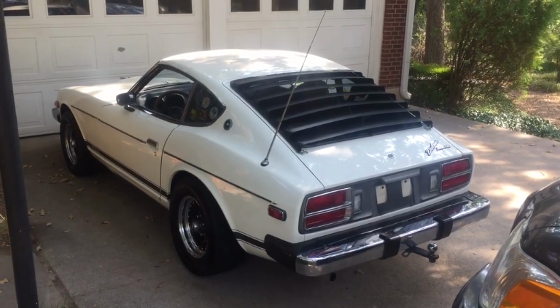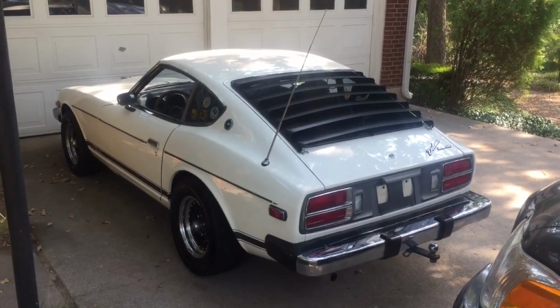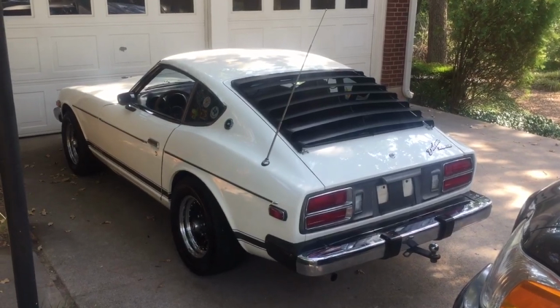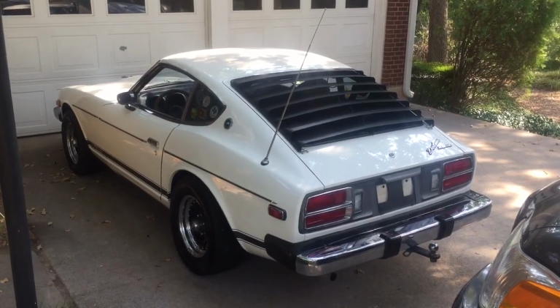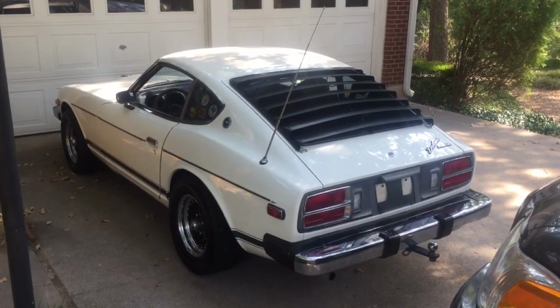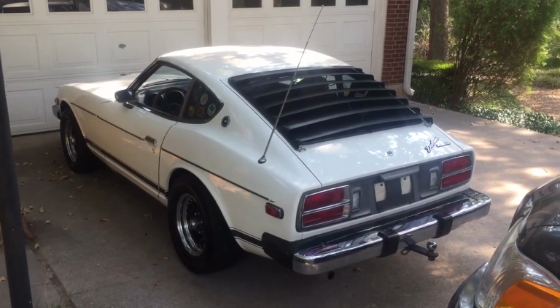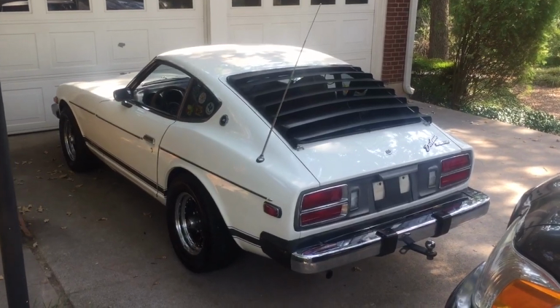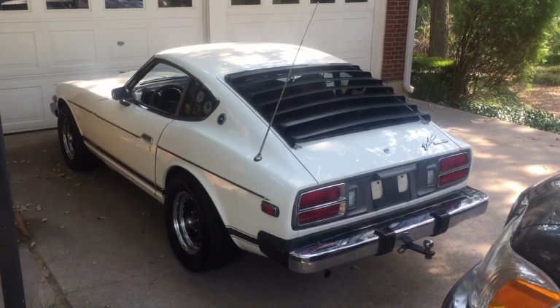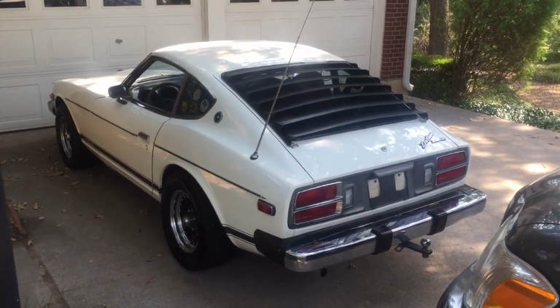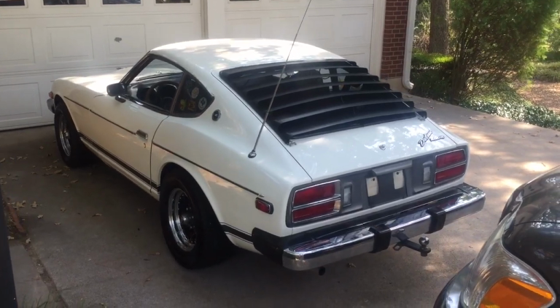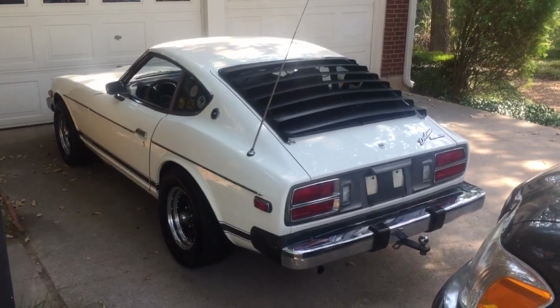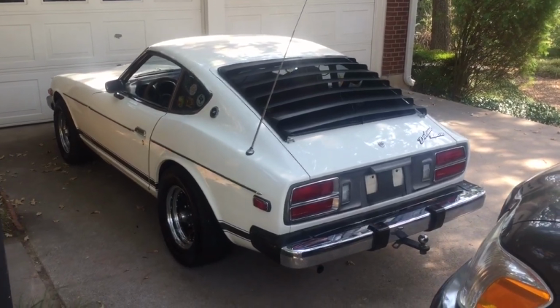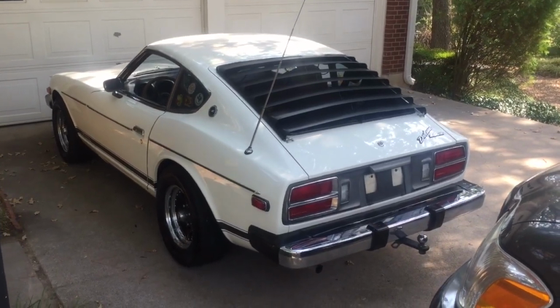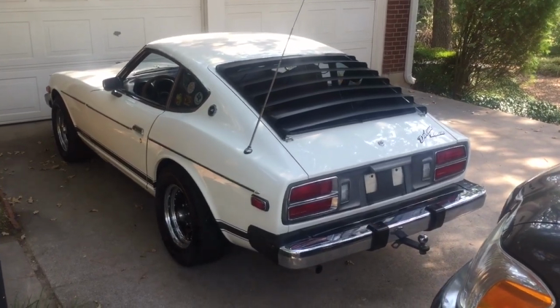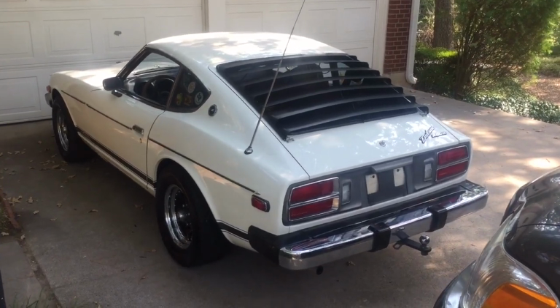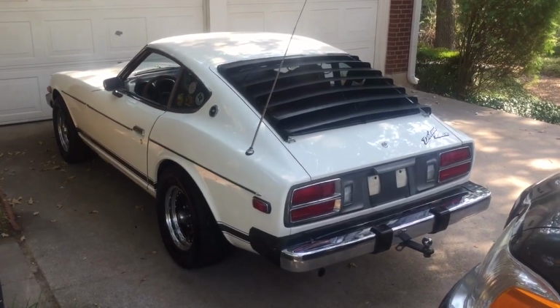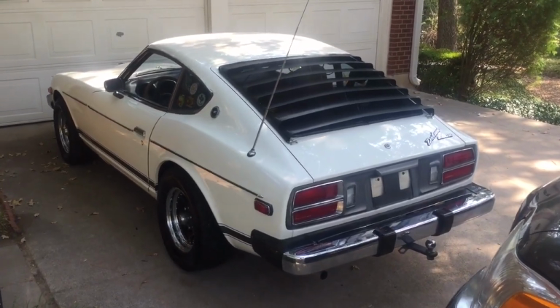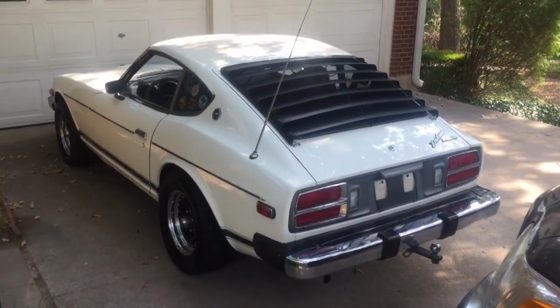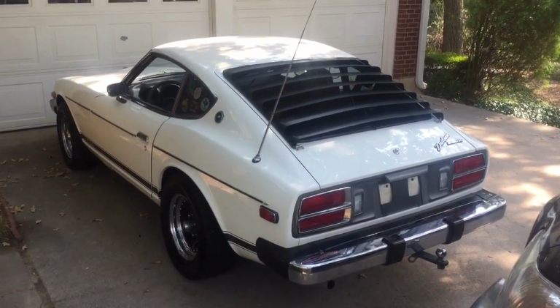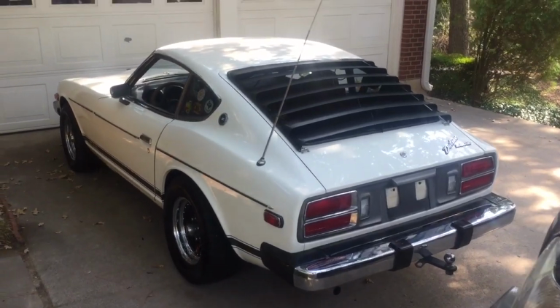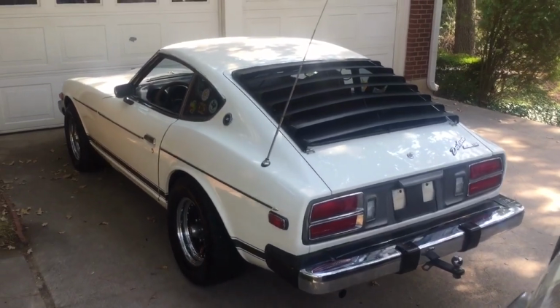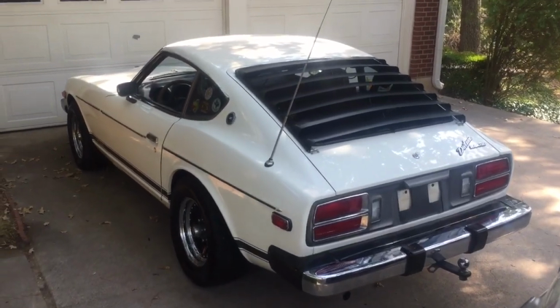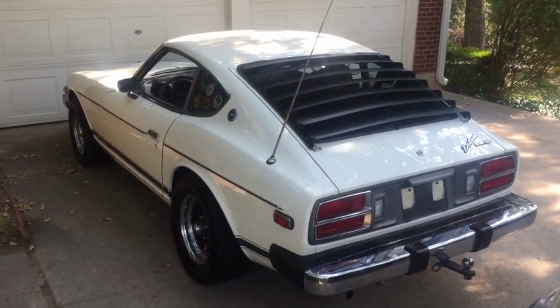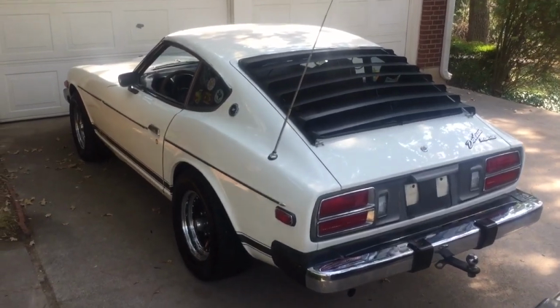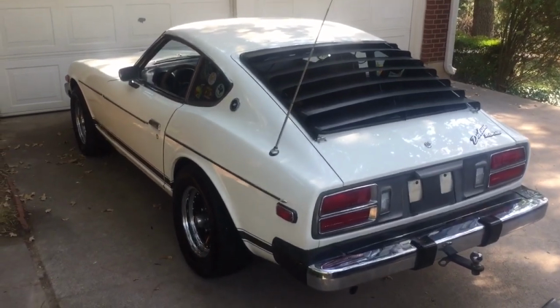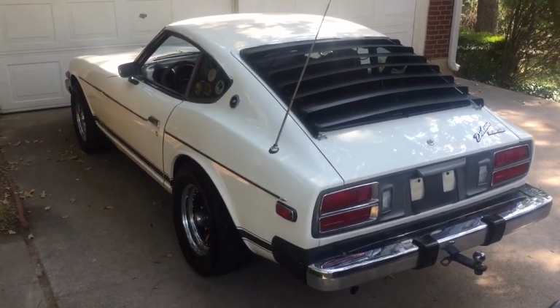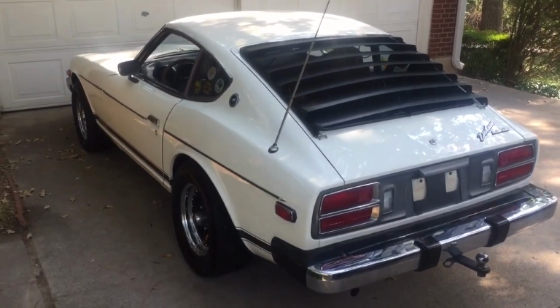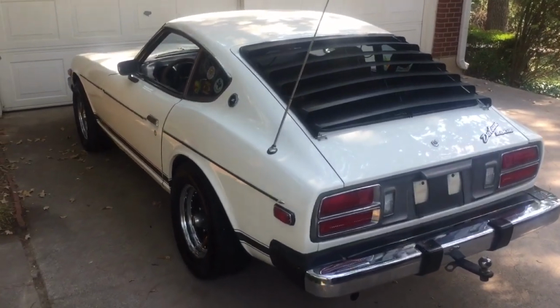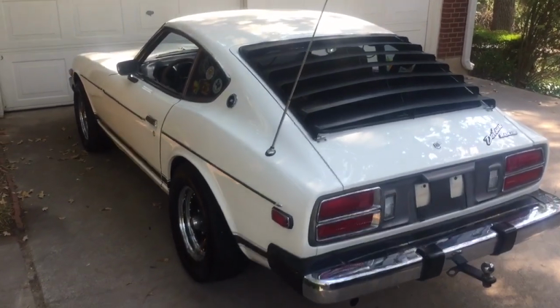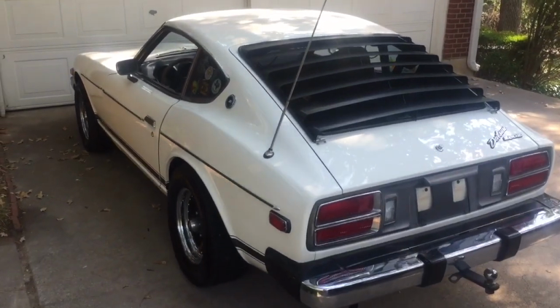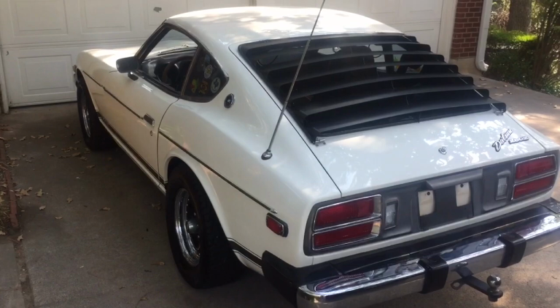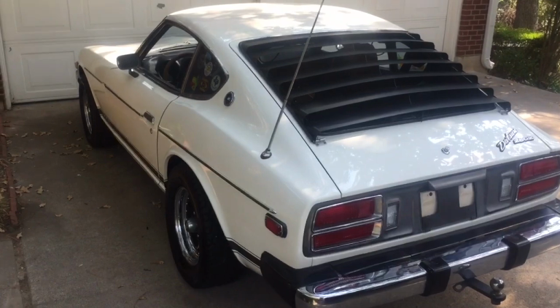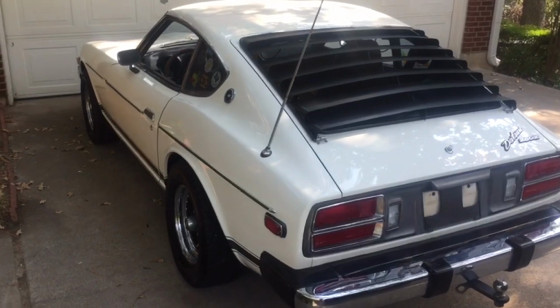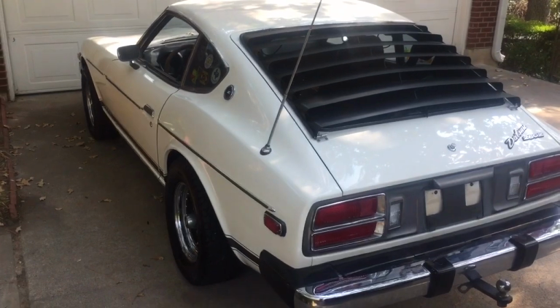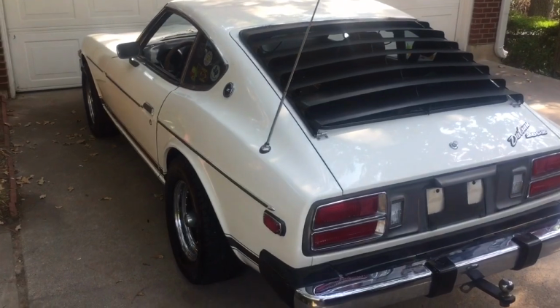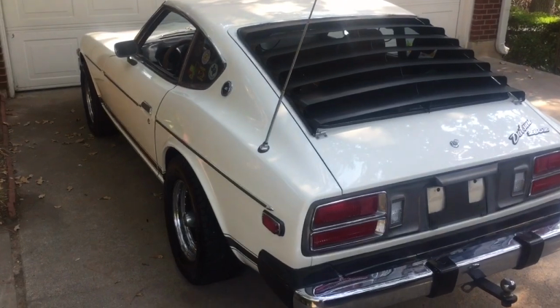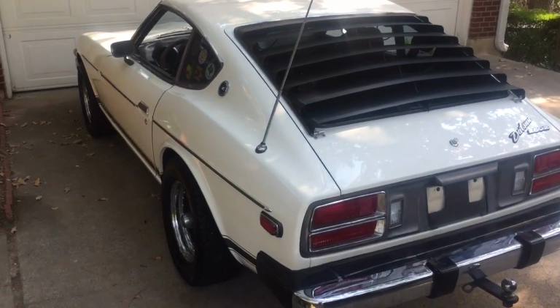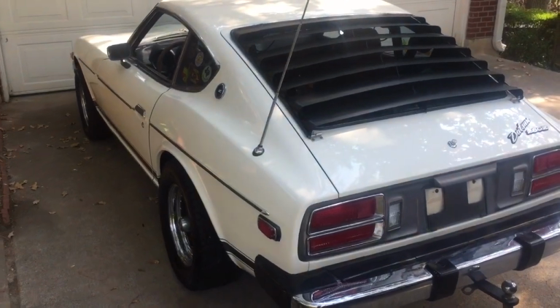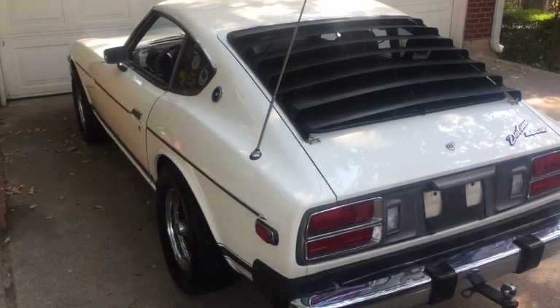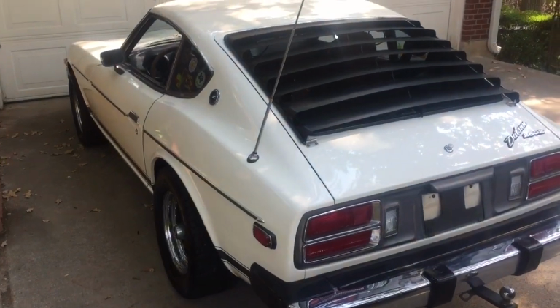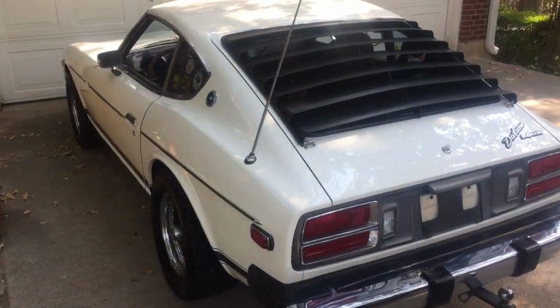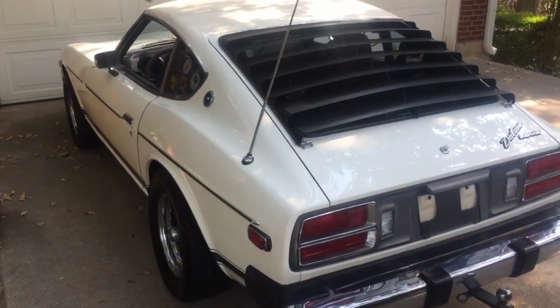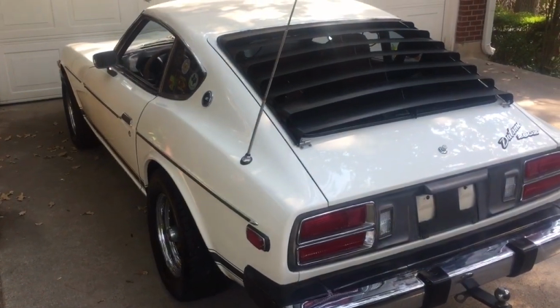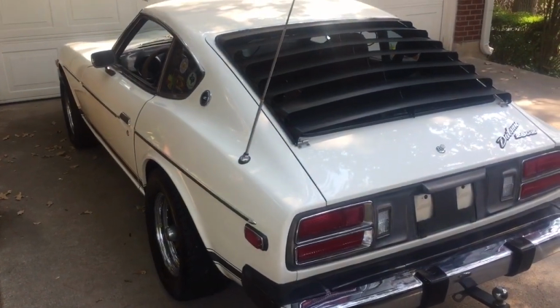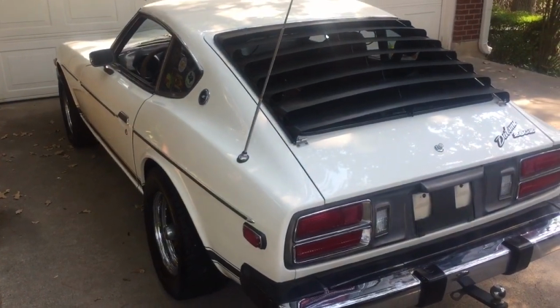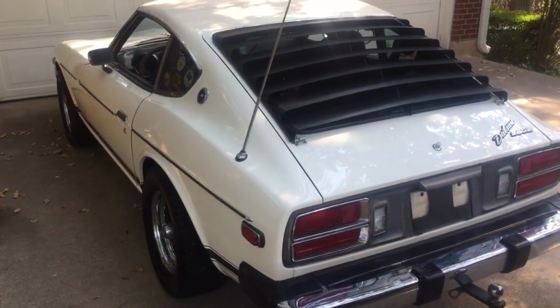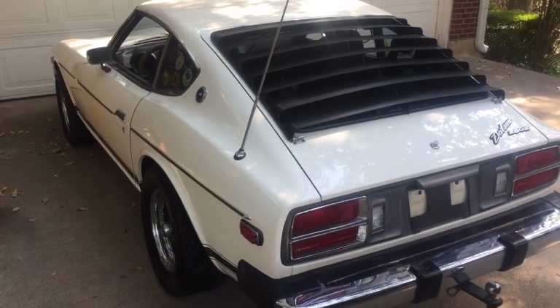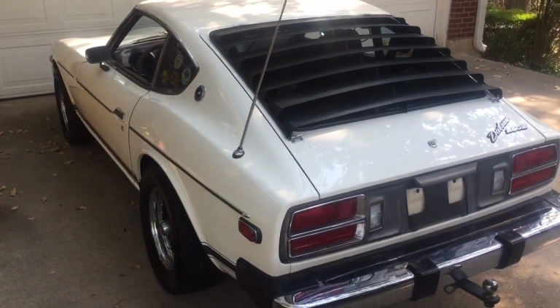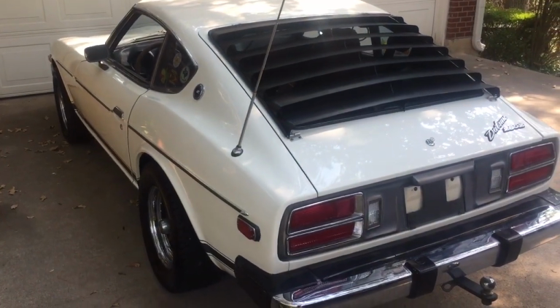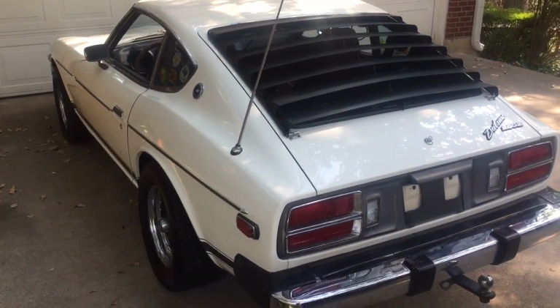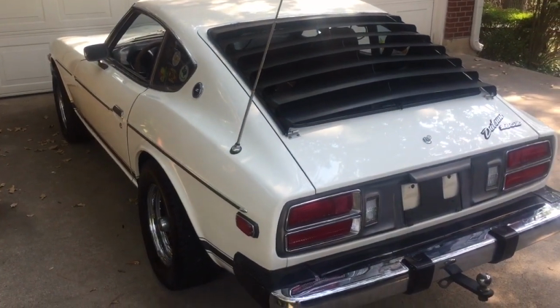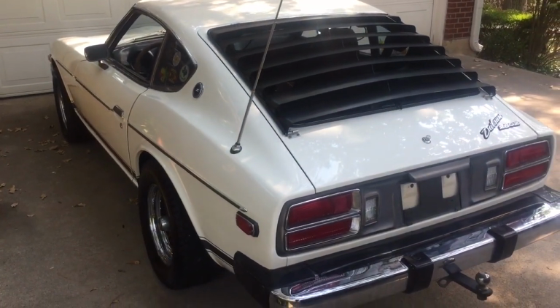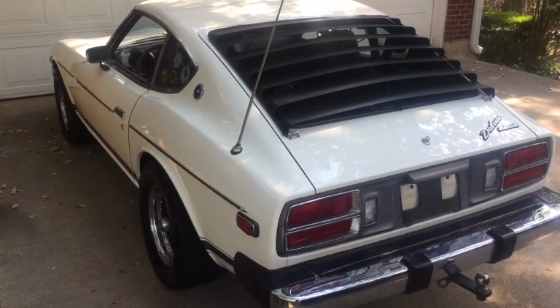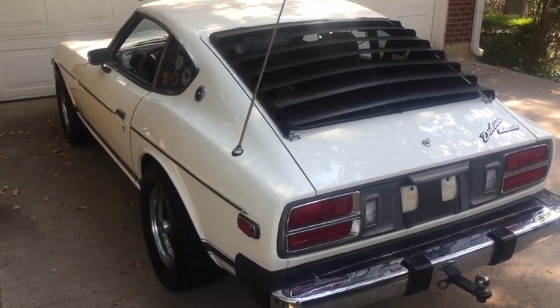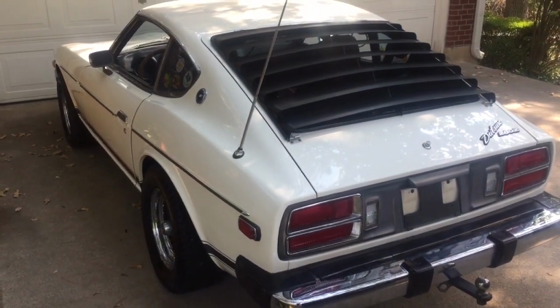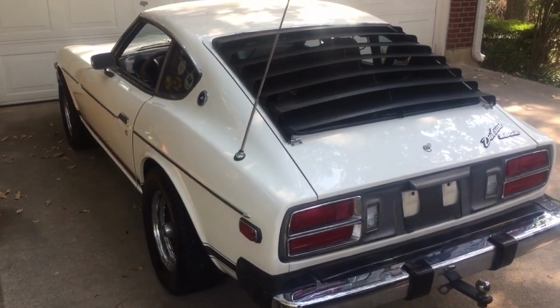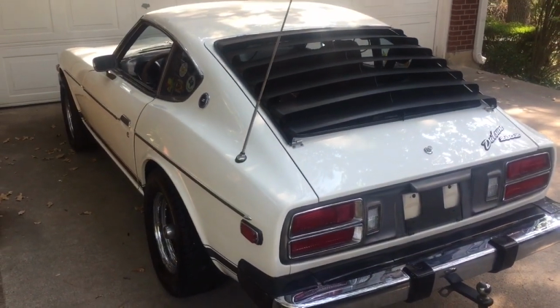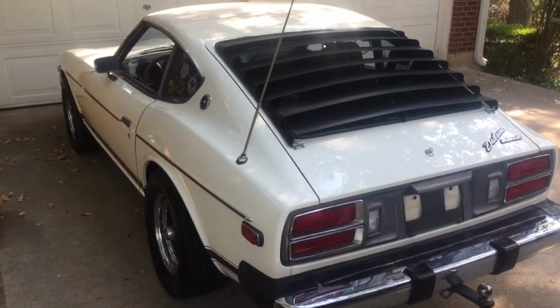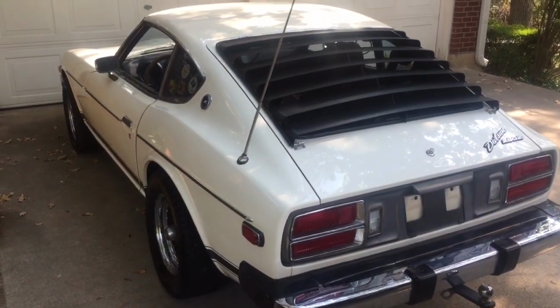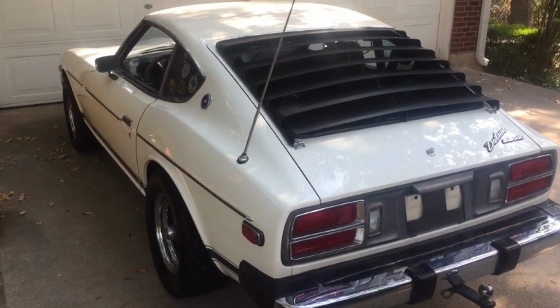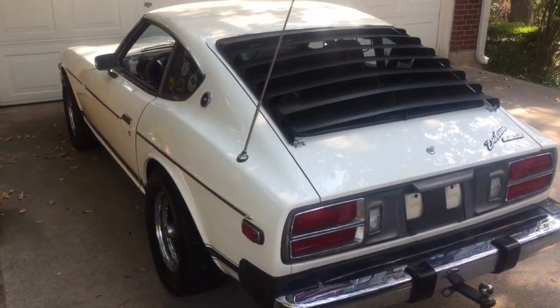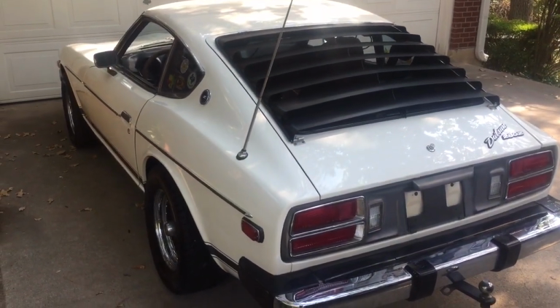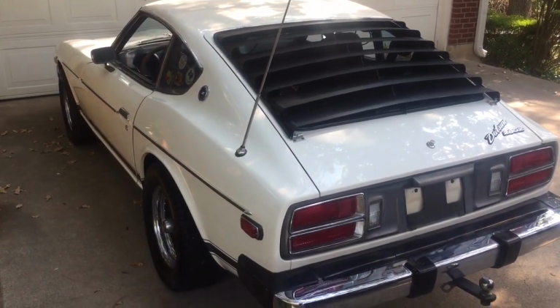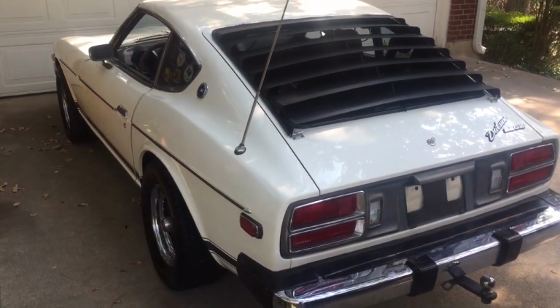1975 Datsun 280Z from Bring a Trailer. I did a quick walk around and a little bit of background on this car.